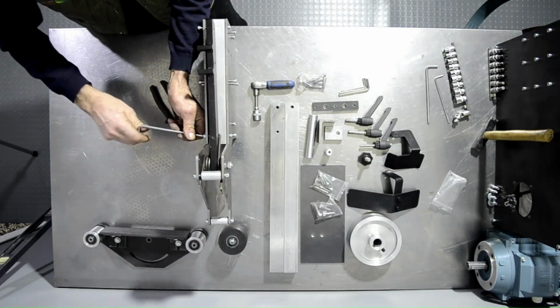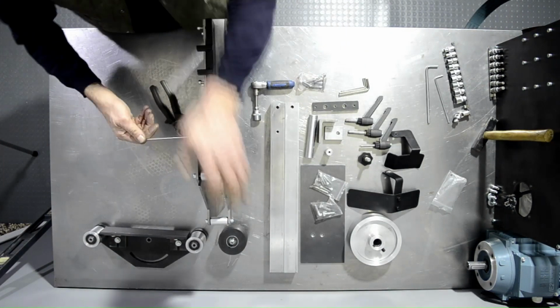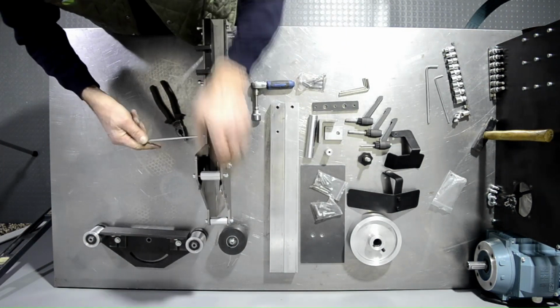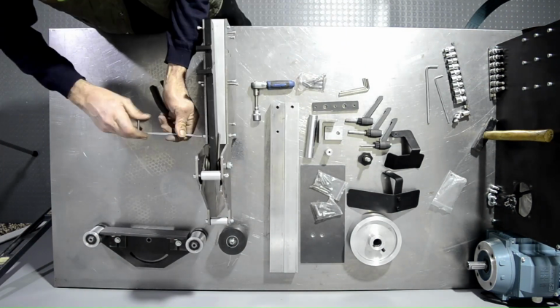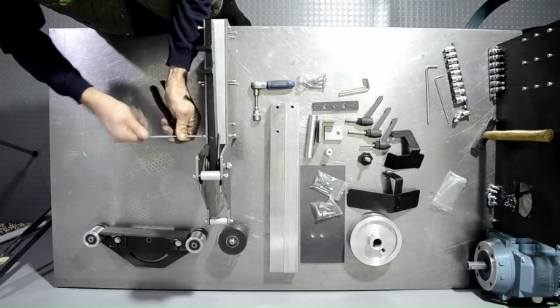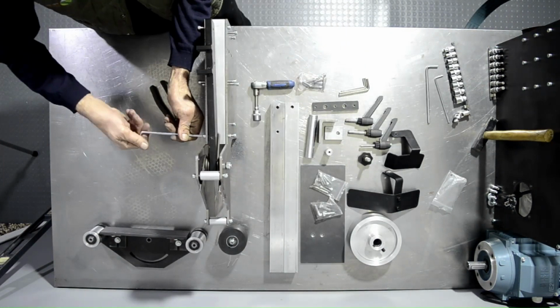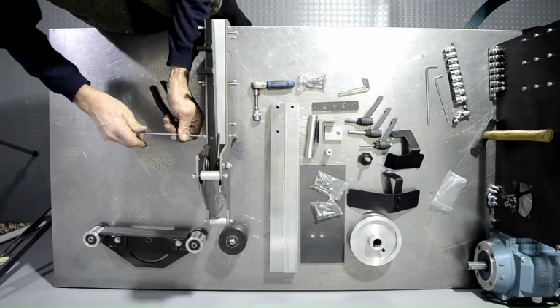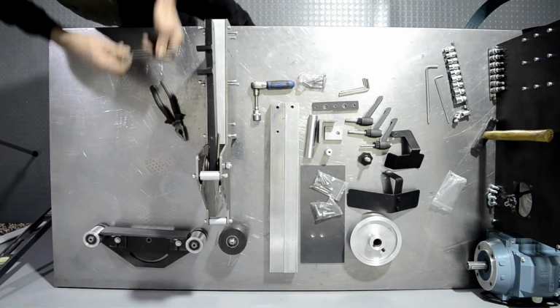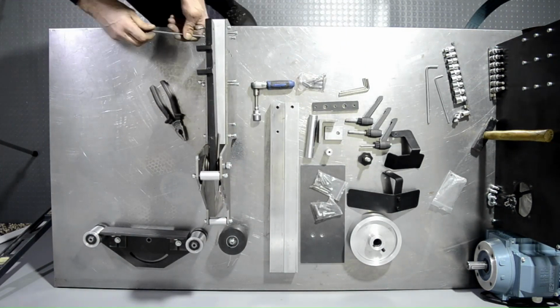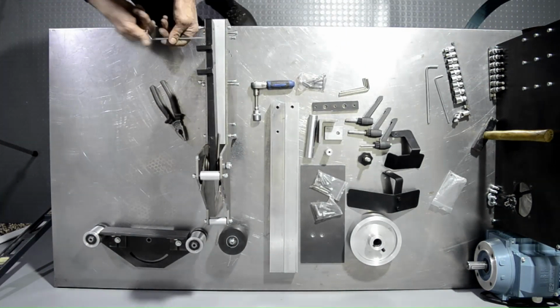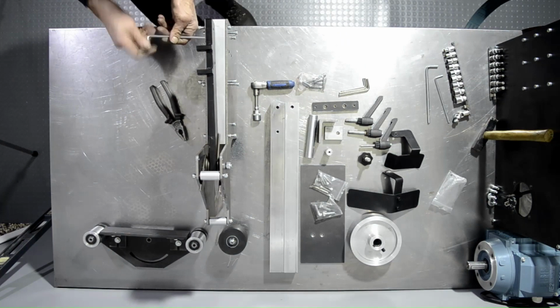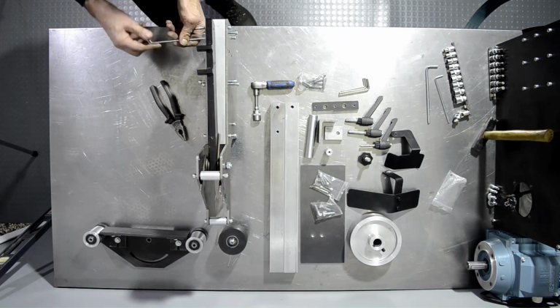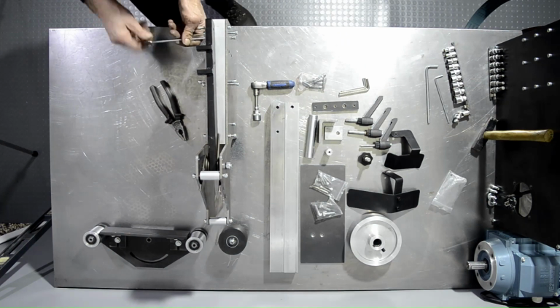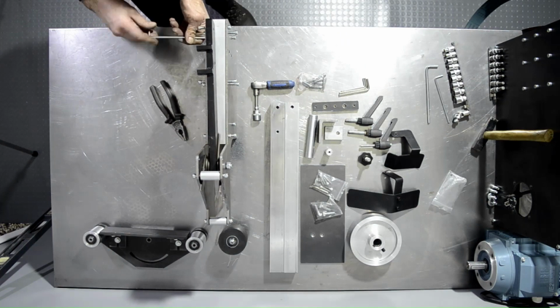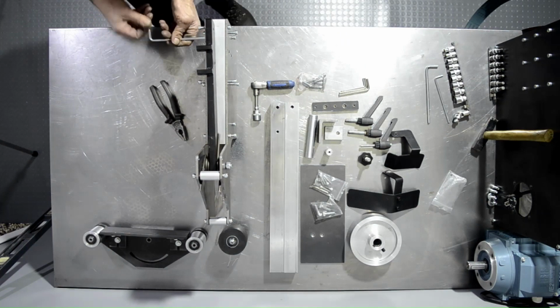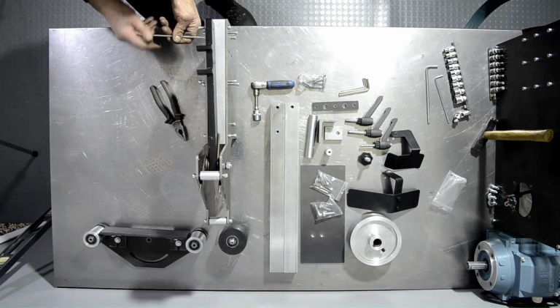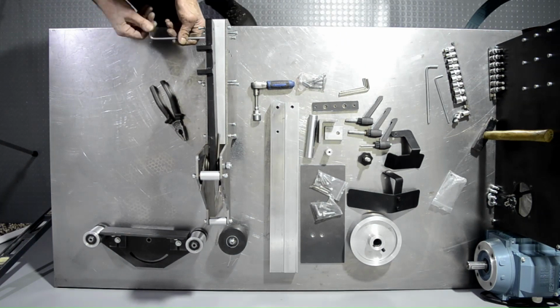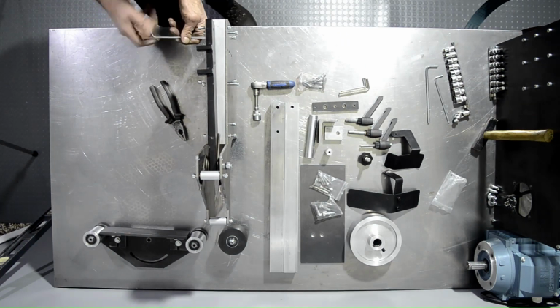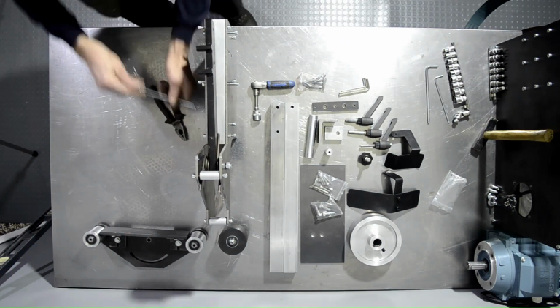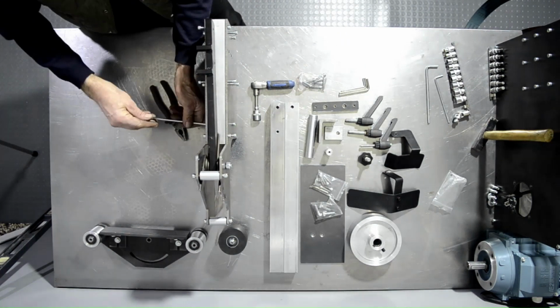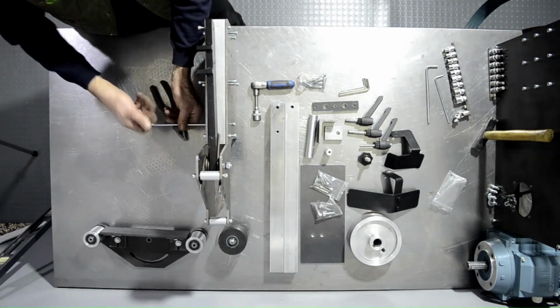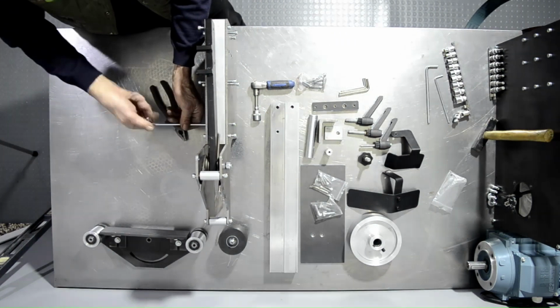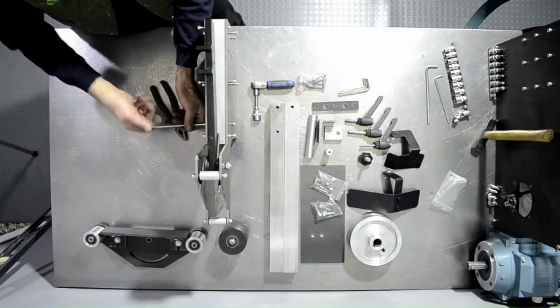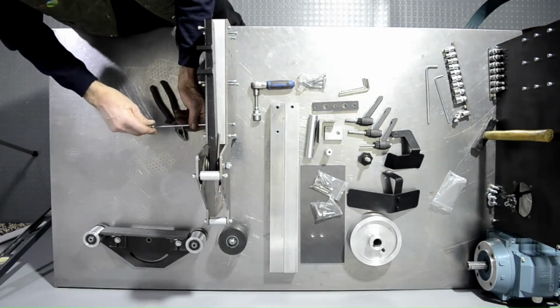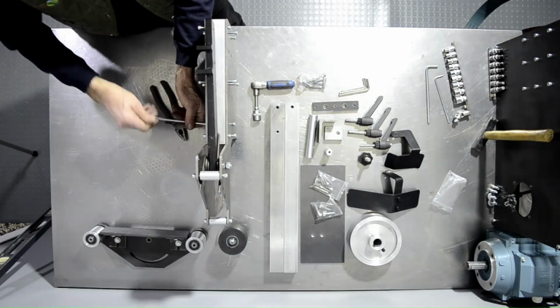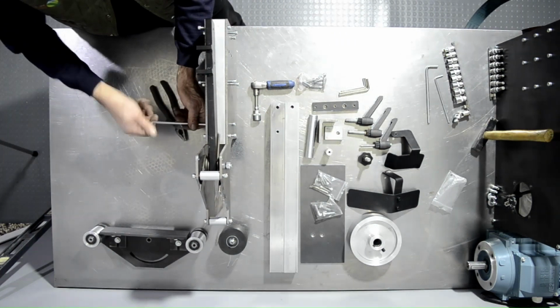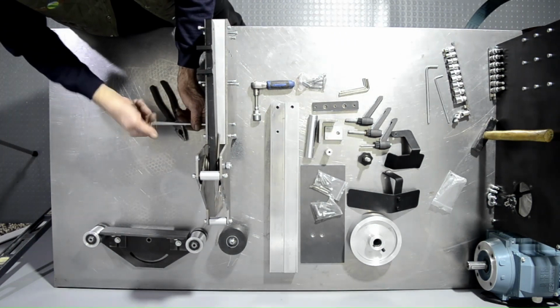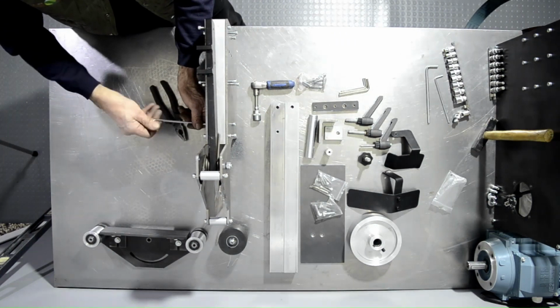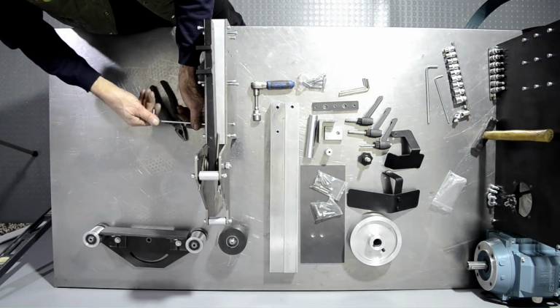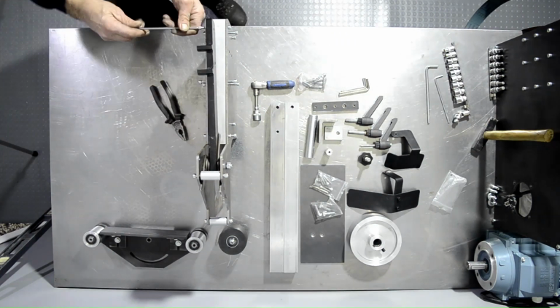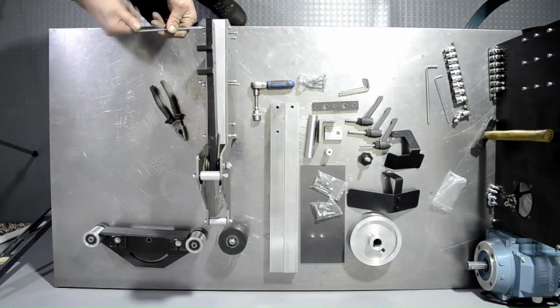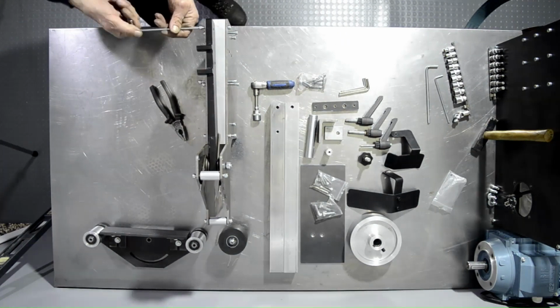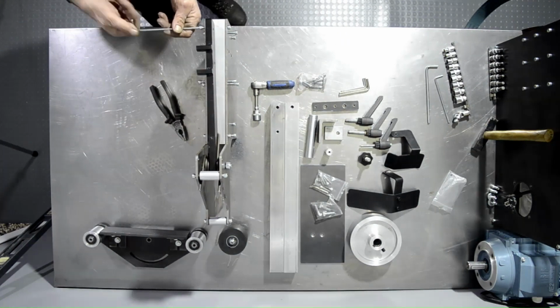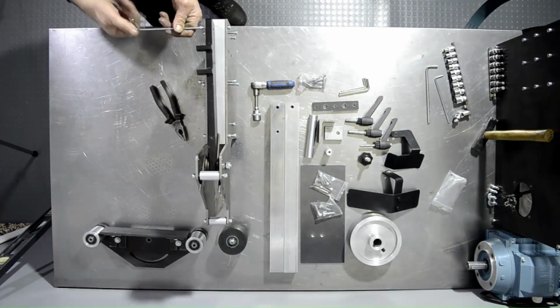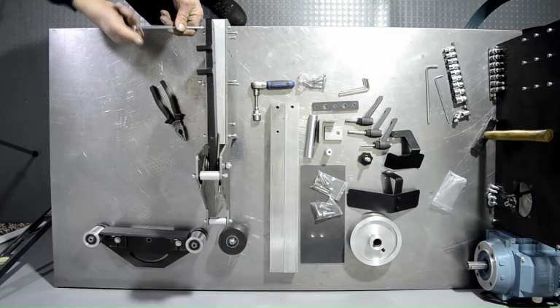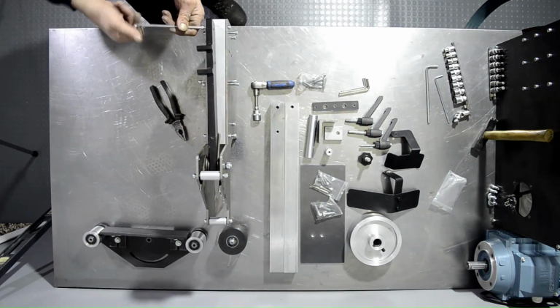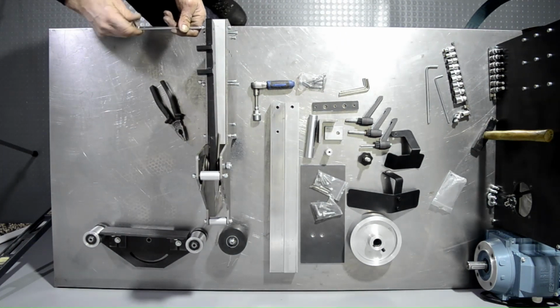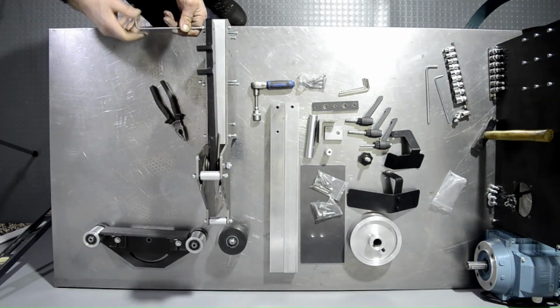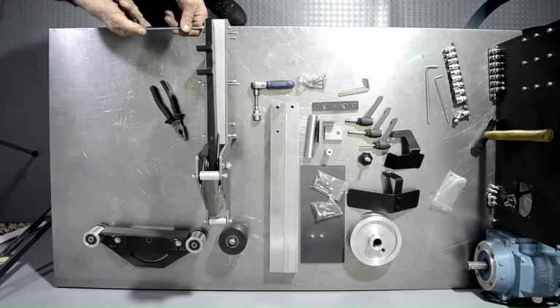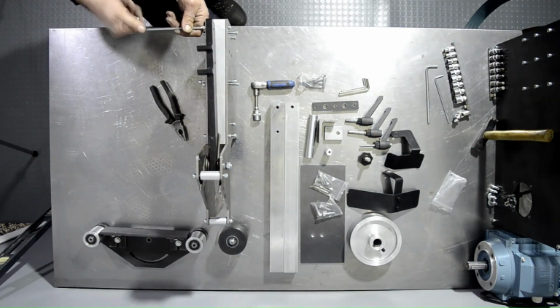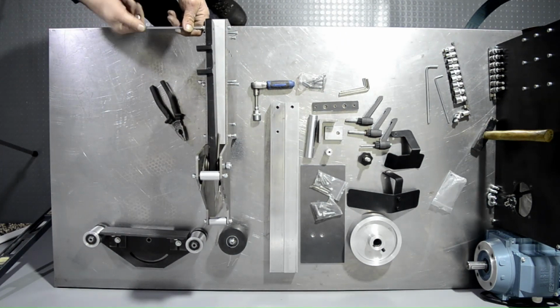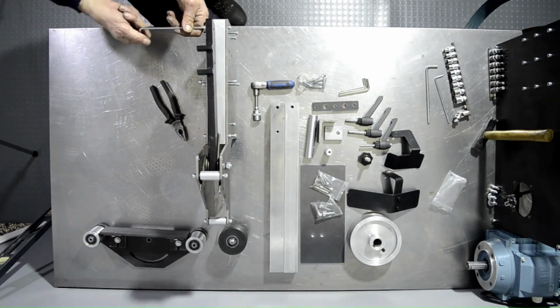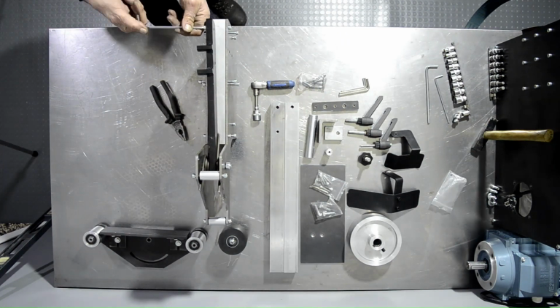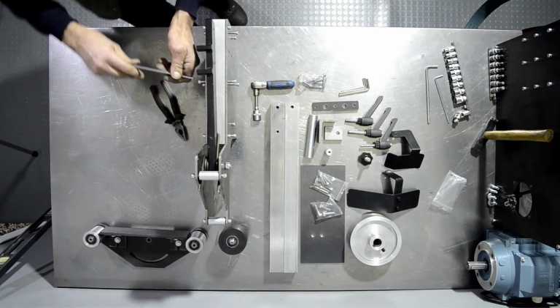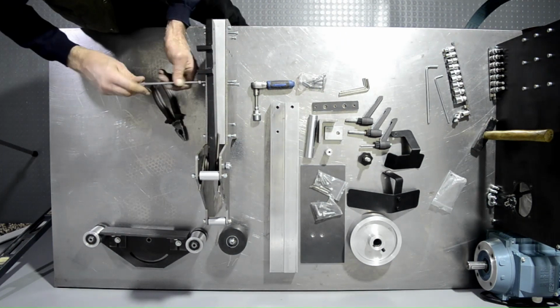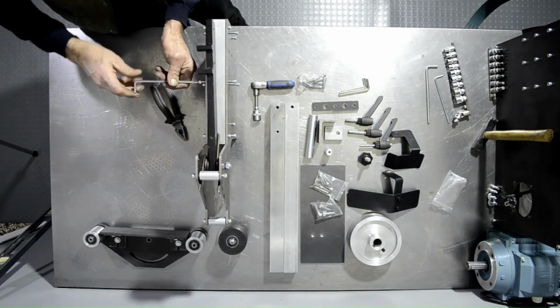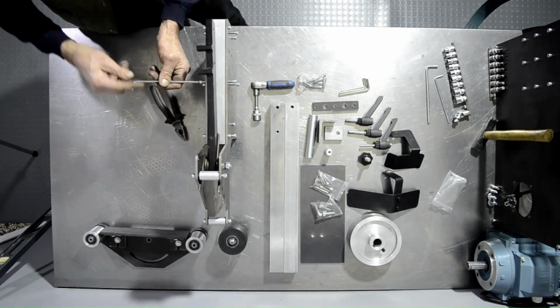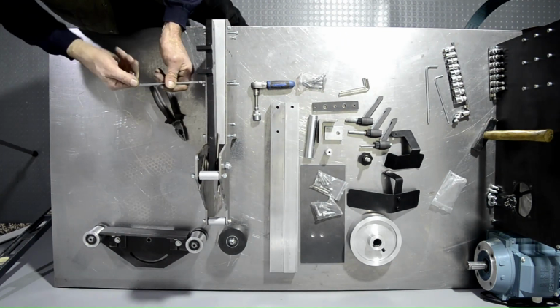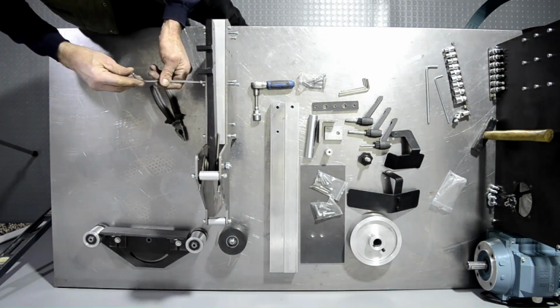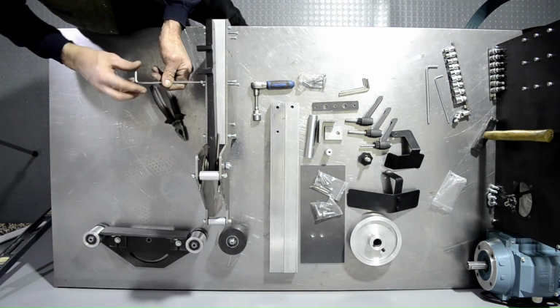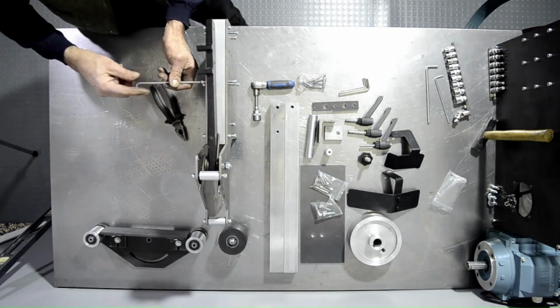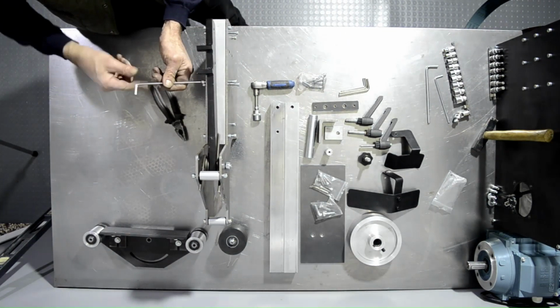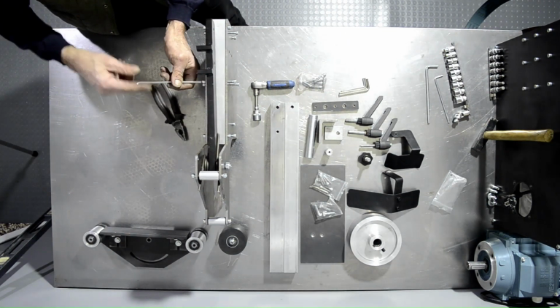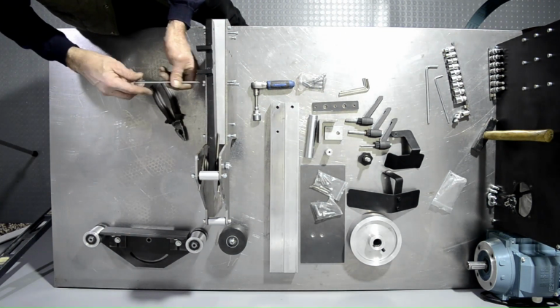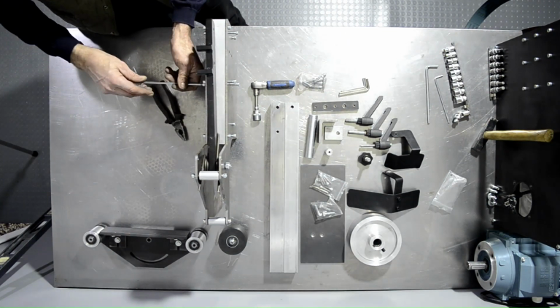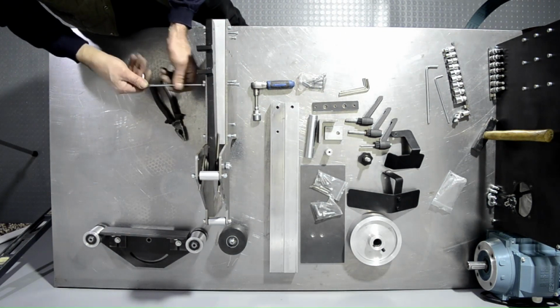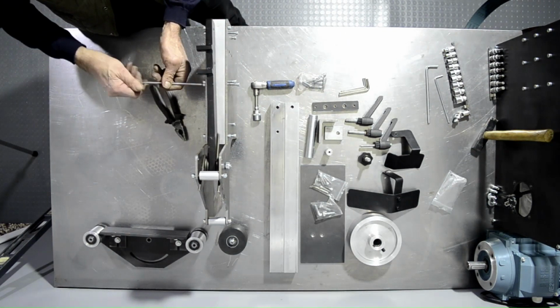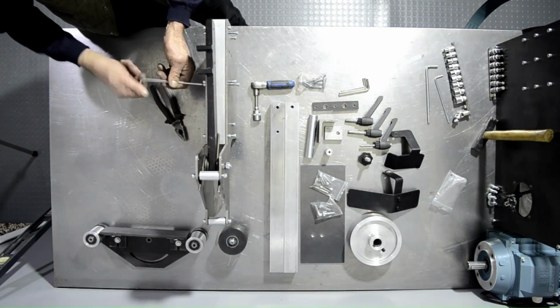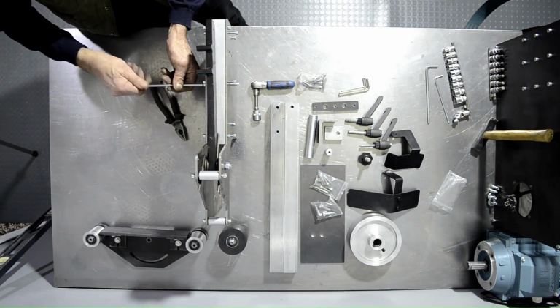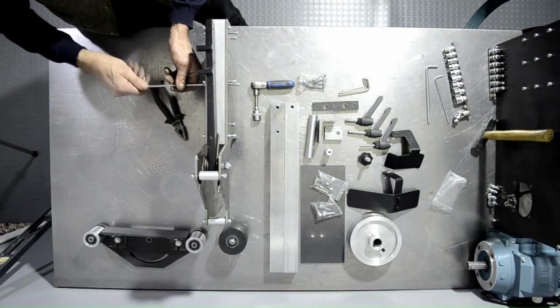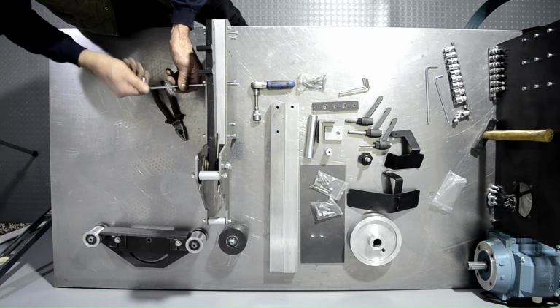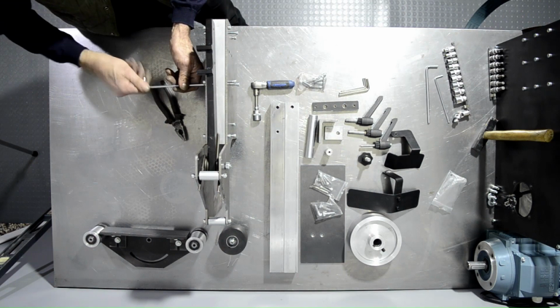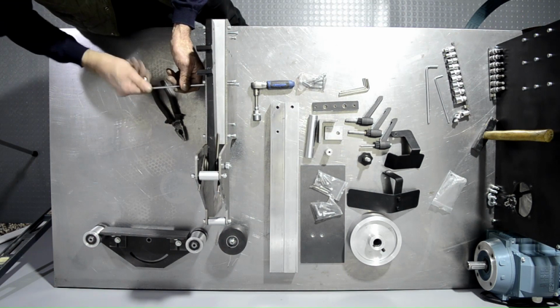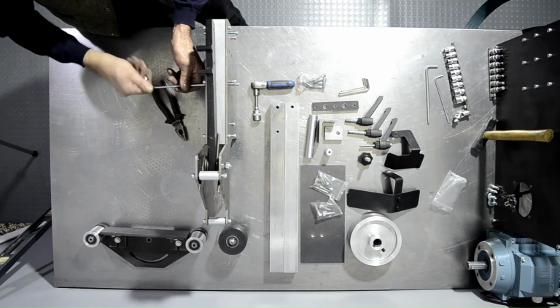At this point everything should be tightened almost snug, and we'll do a final tightening towards the end.